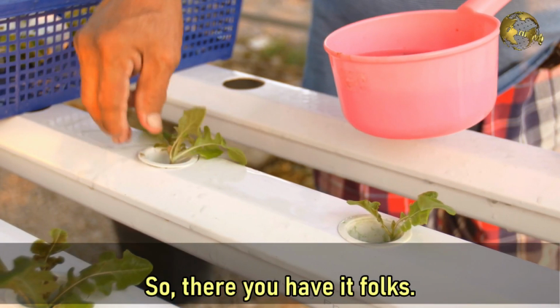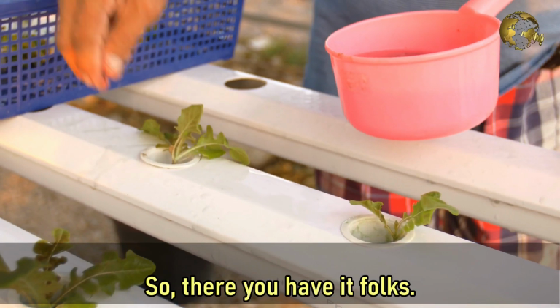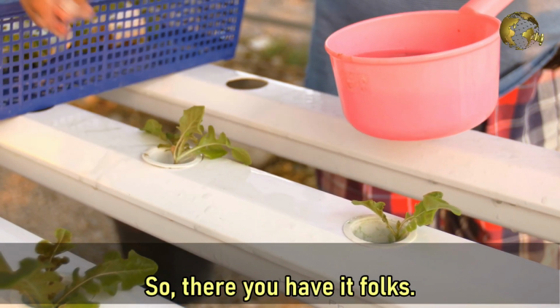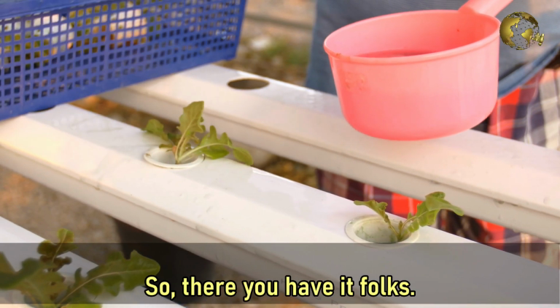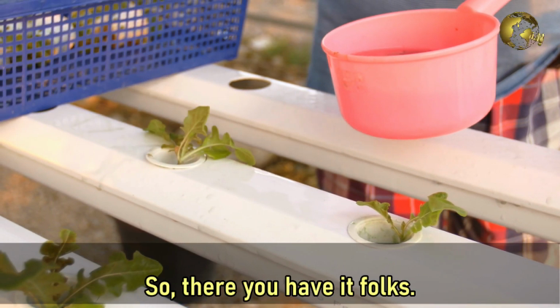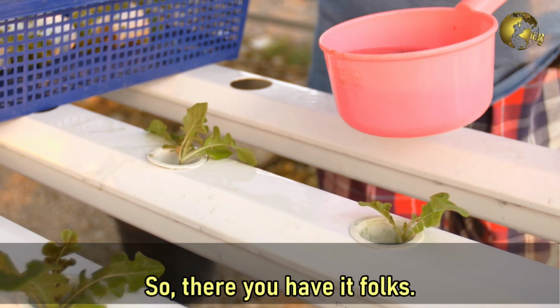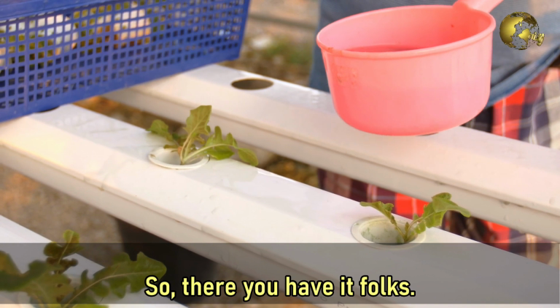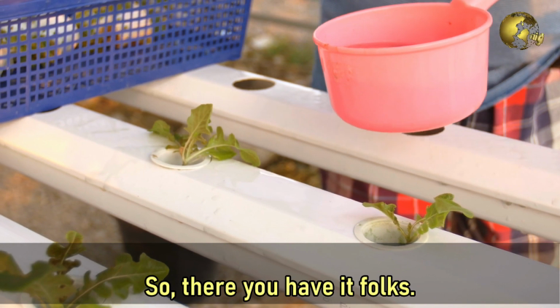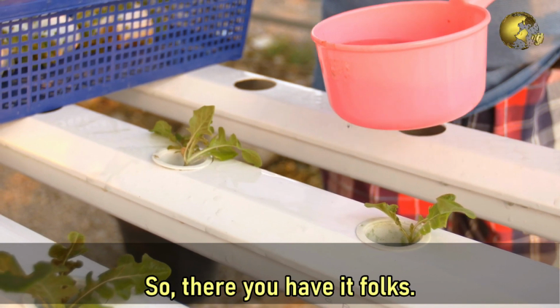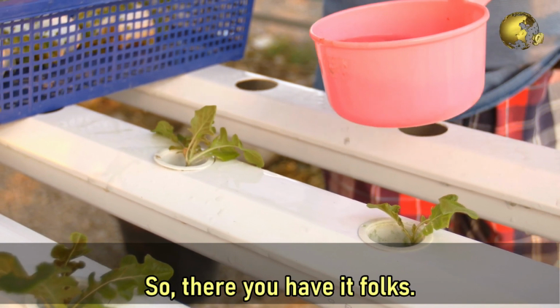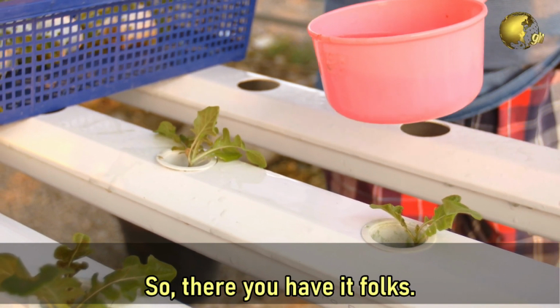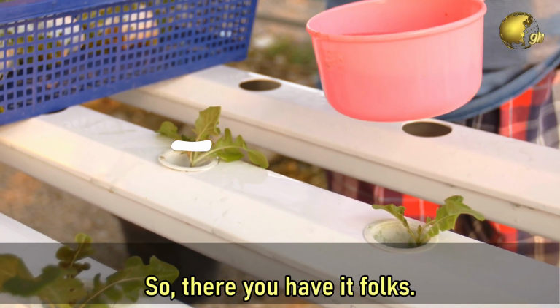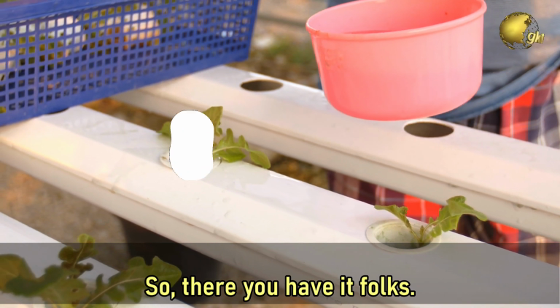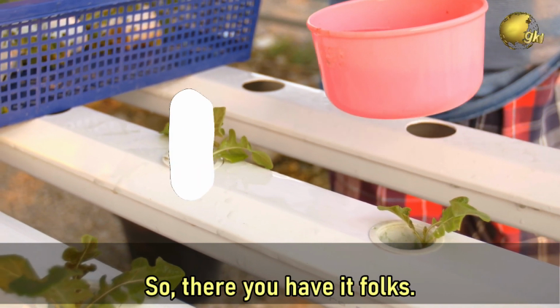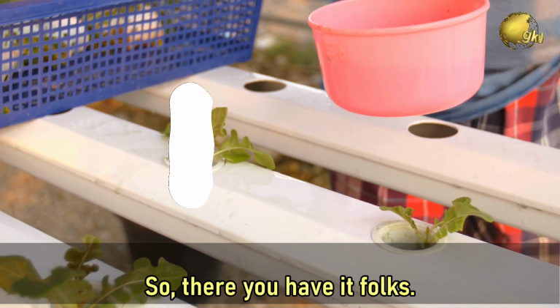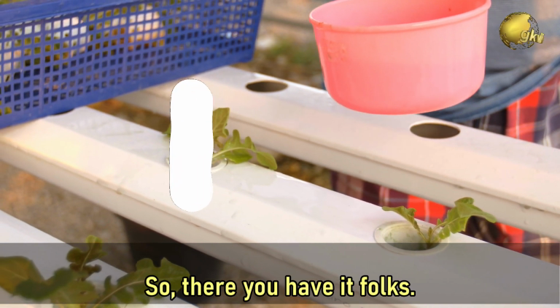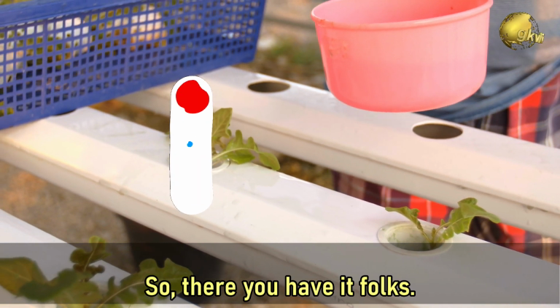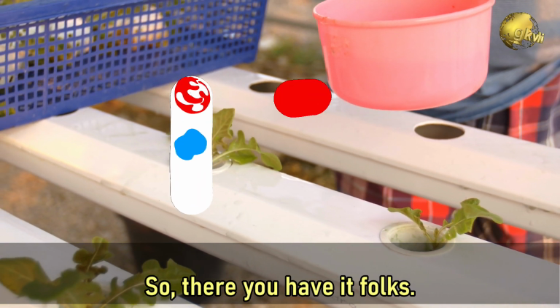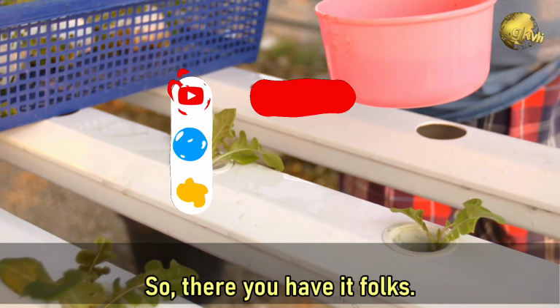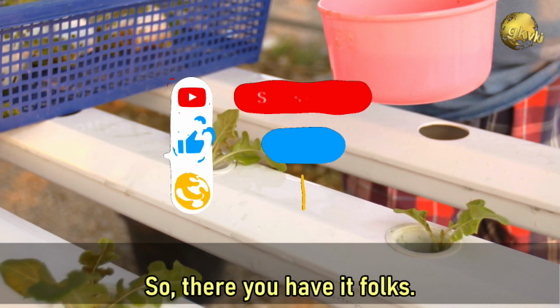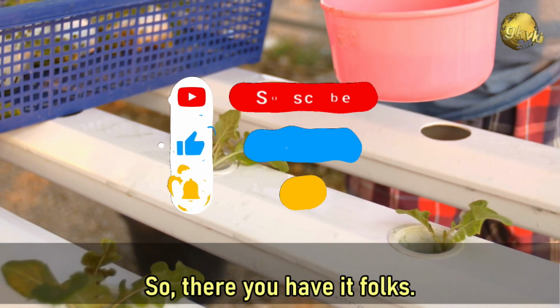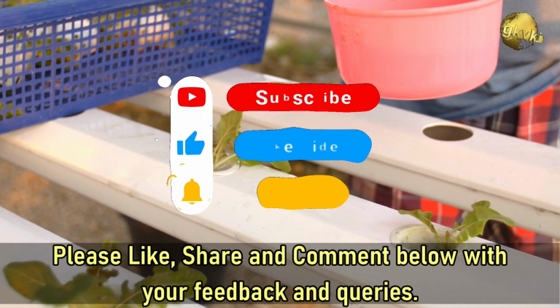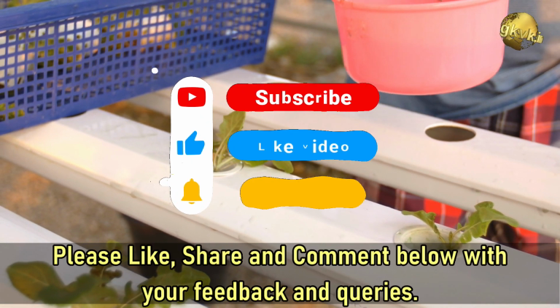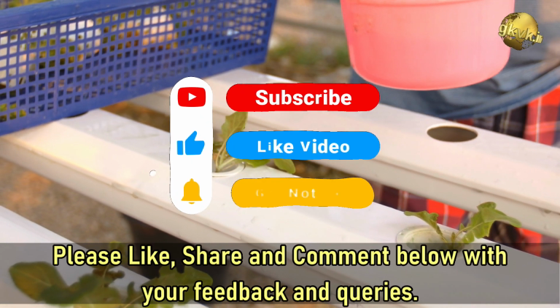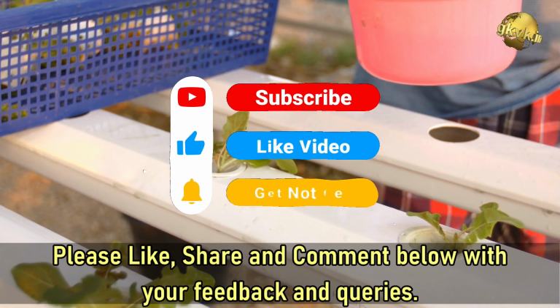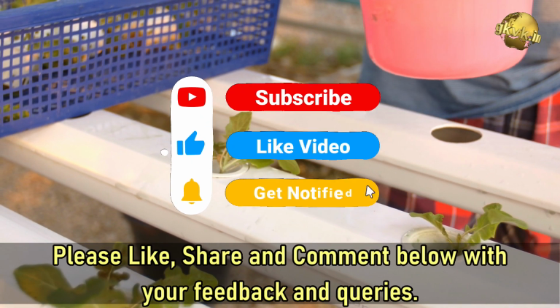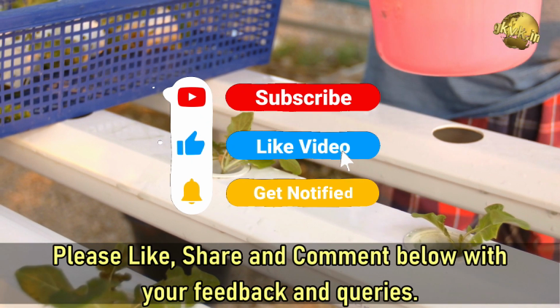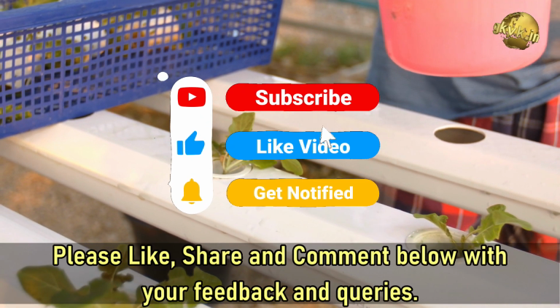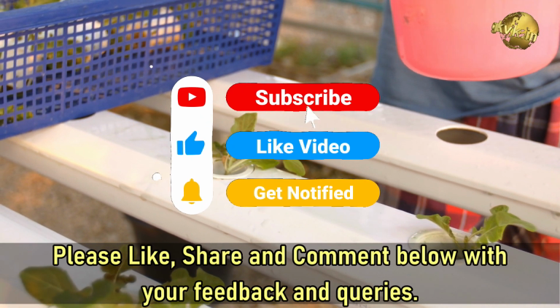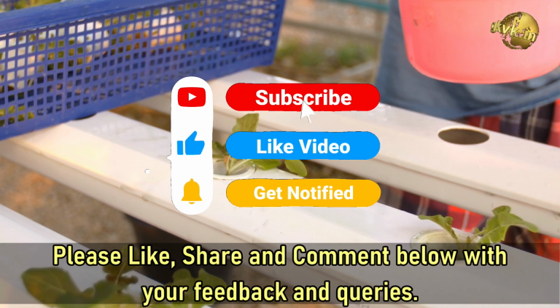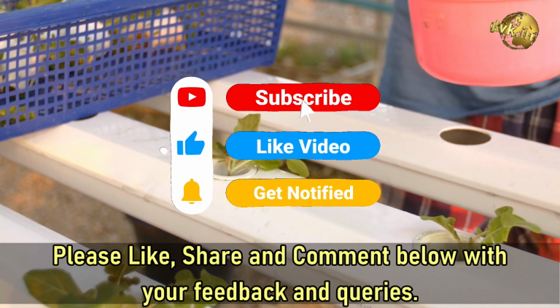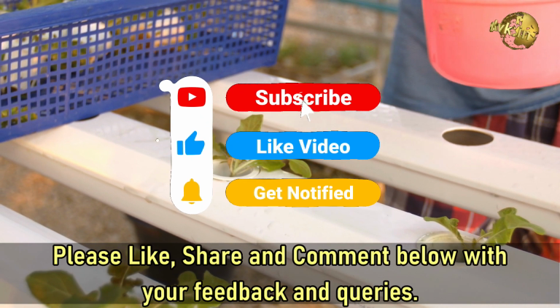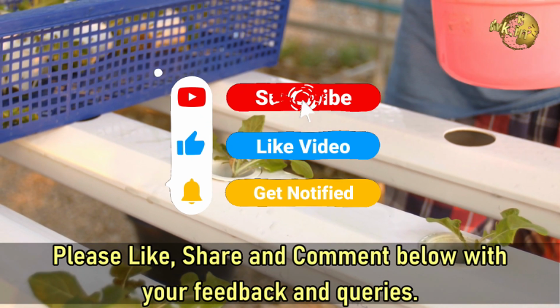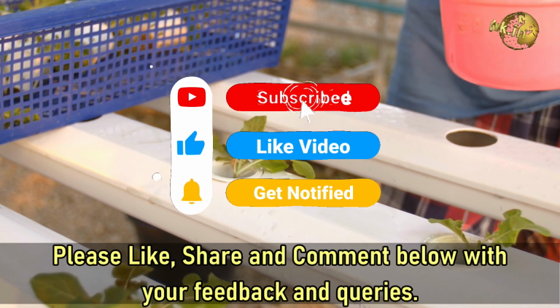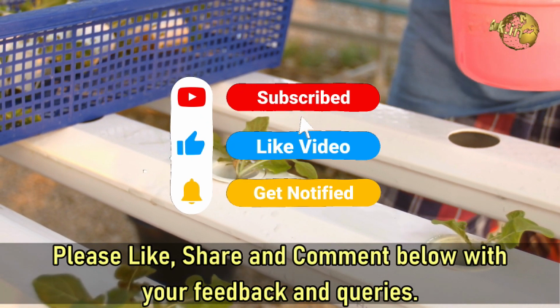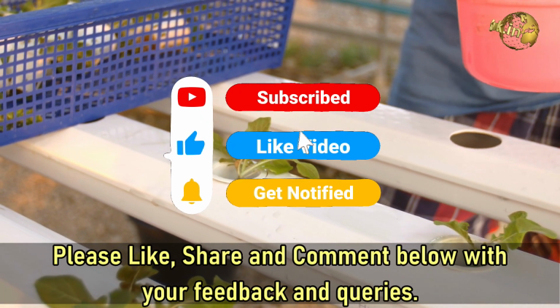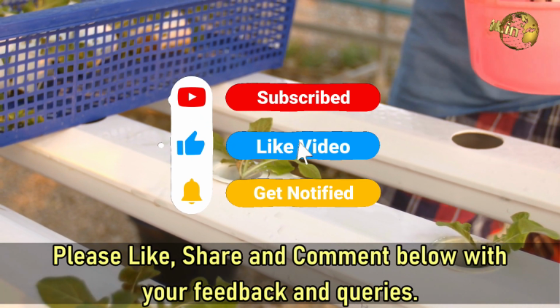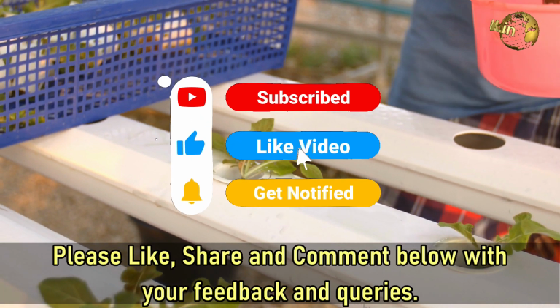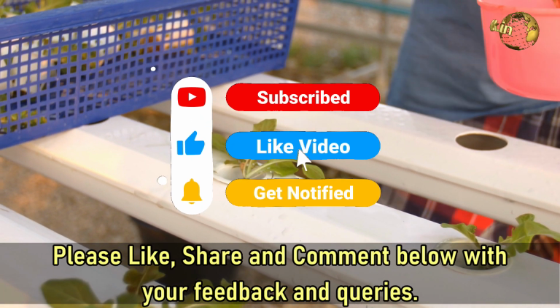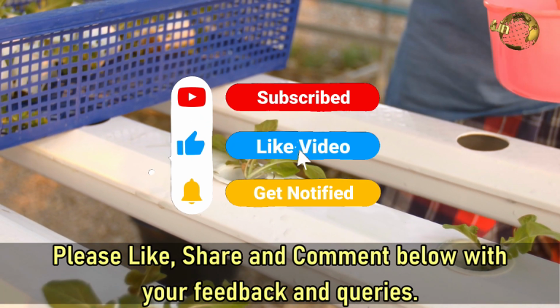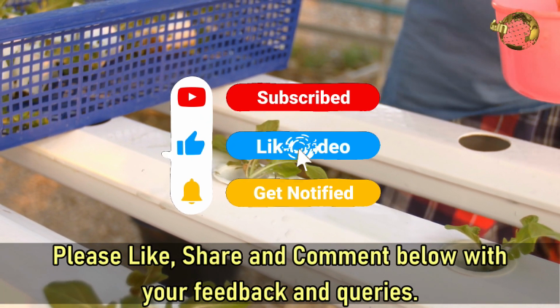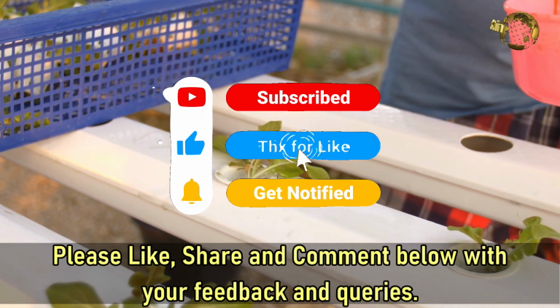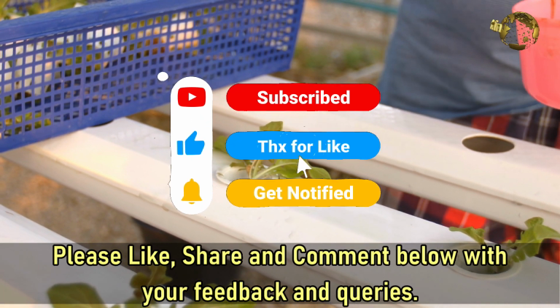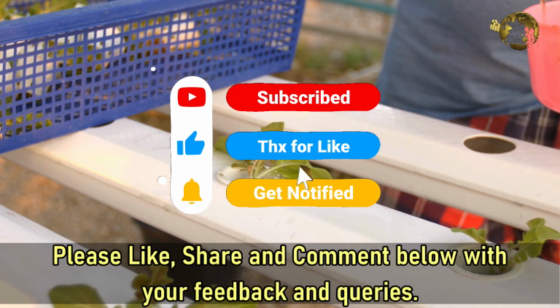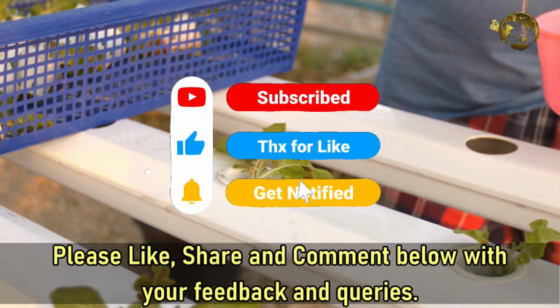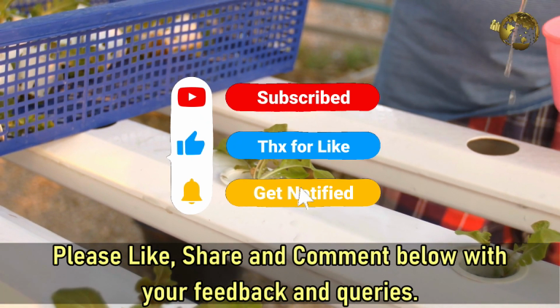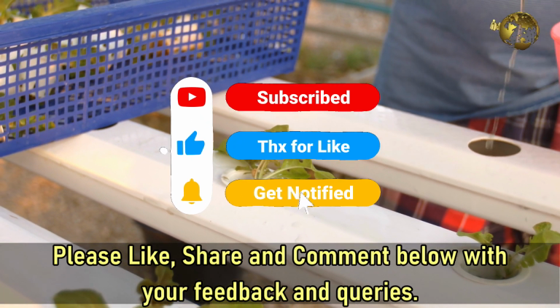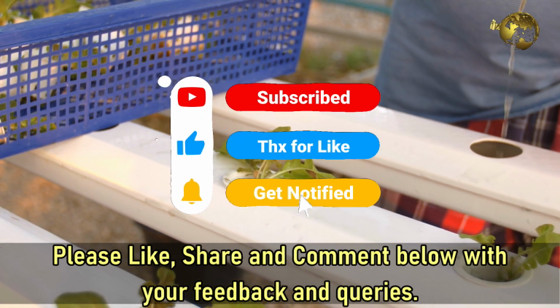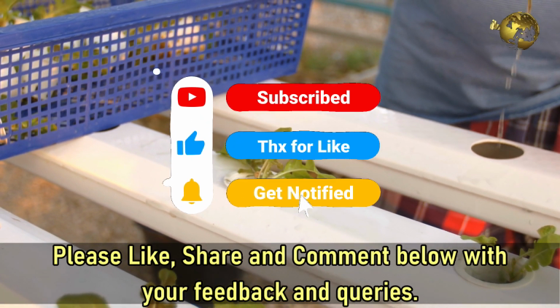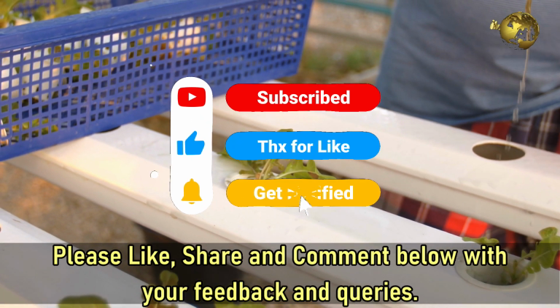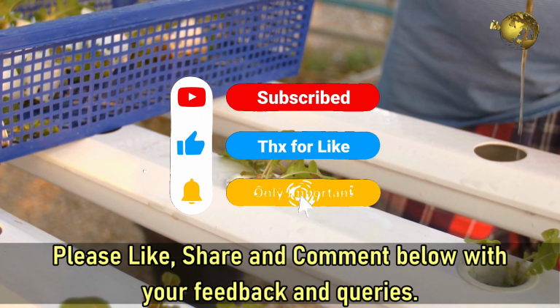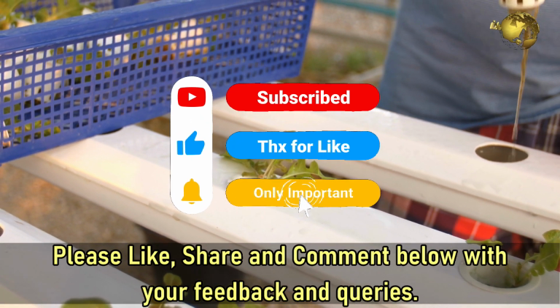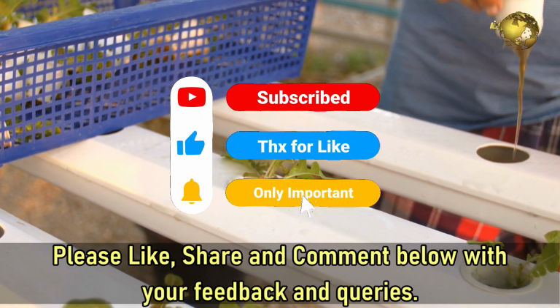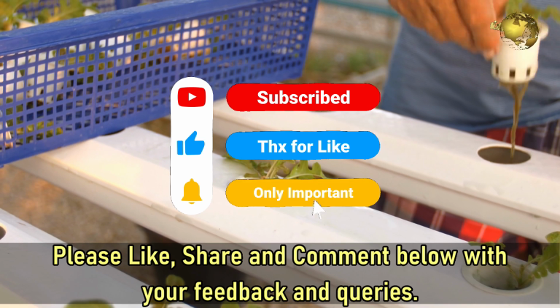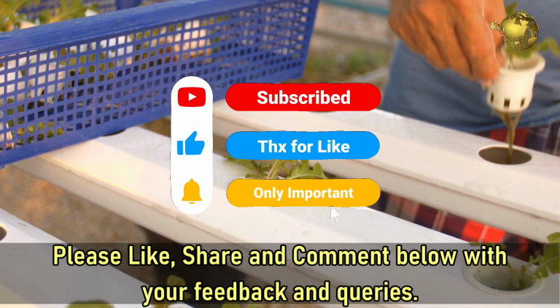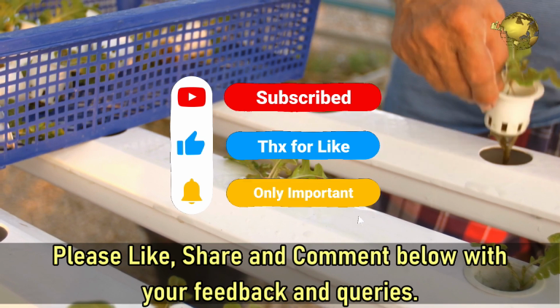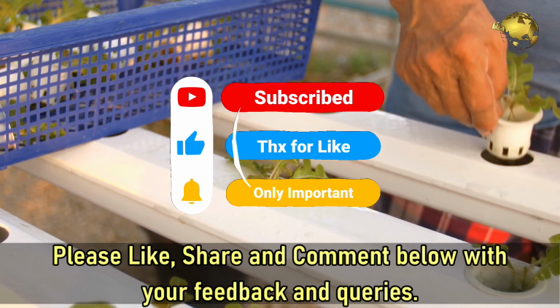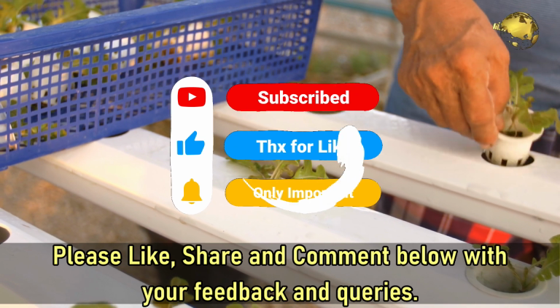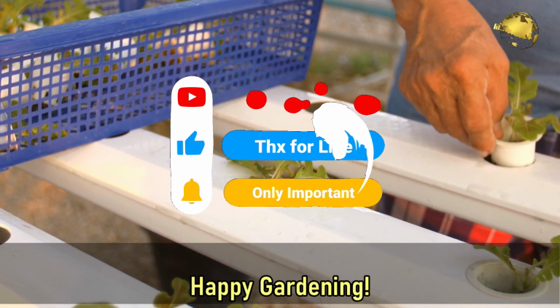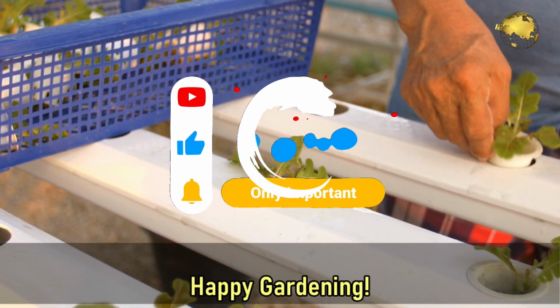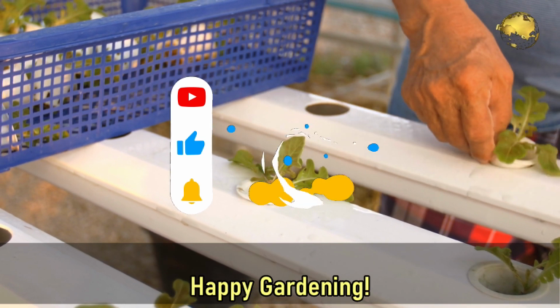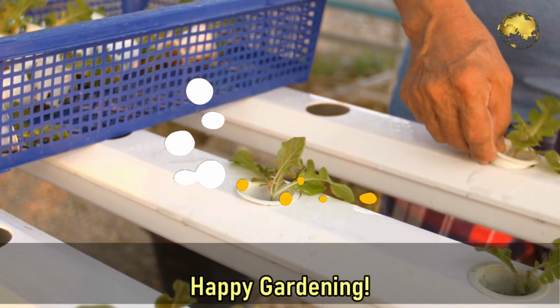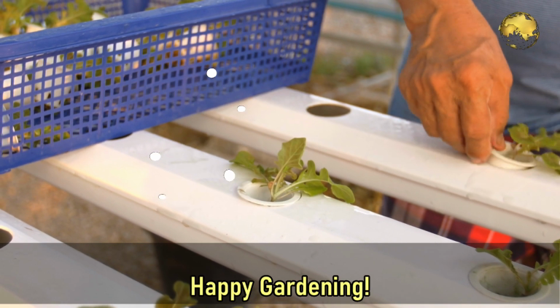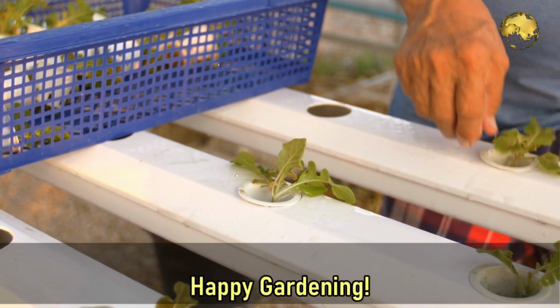So there you have it folks. Please like, share, and comment below with your feedback and queries. Happy Gardening!